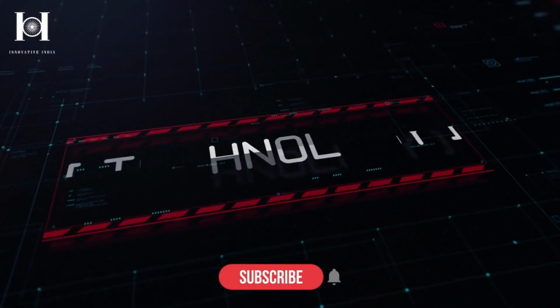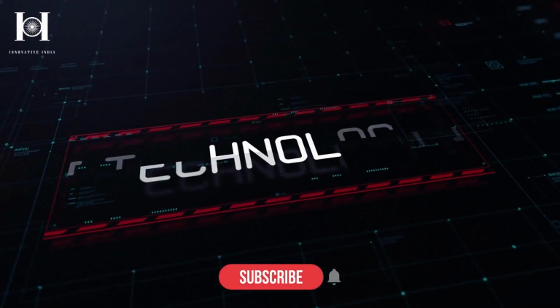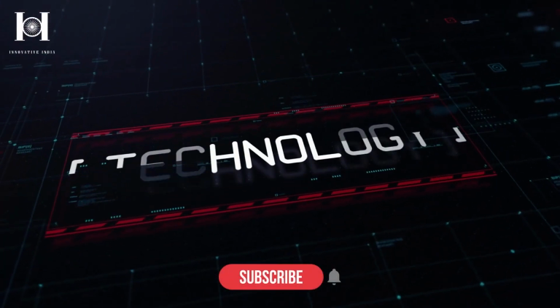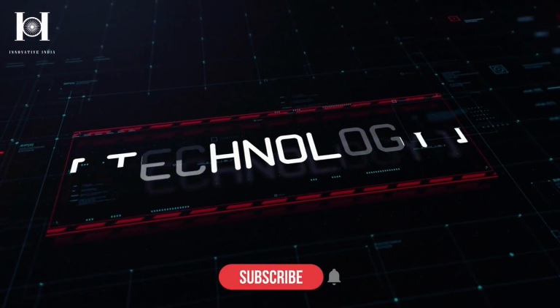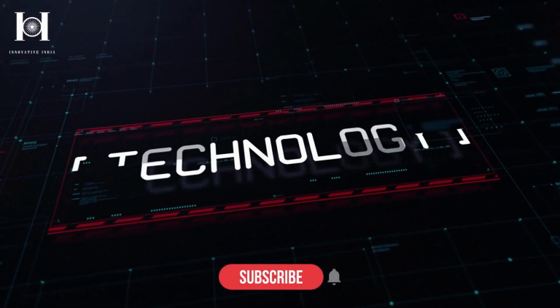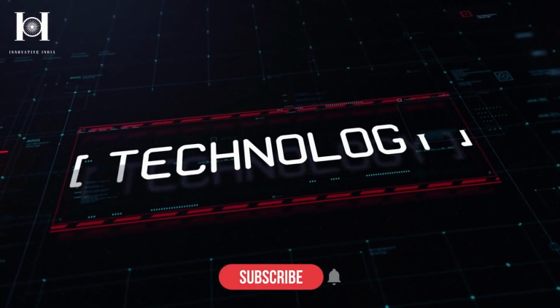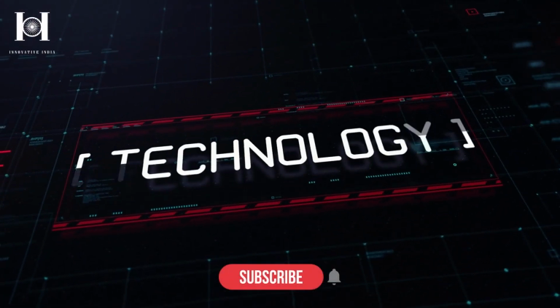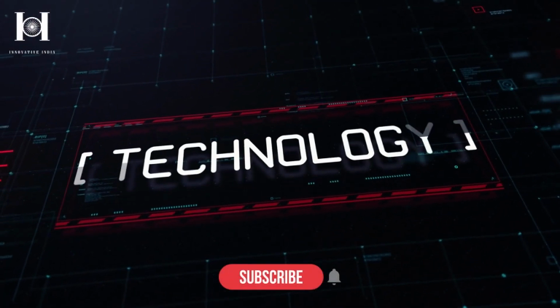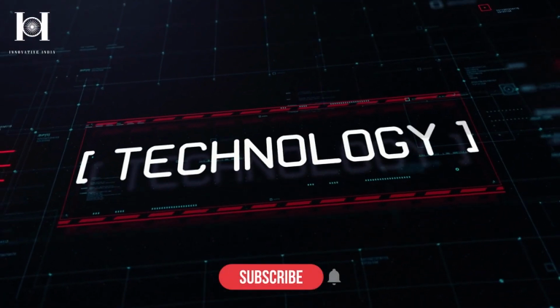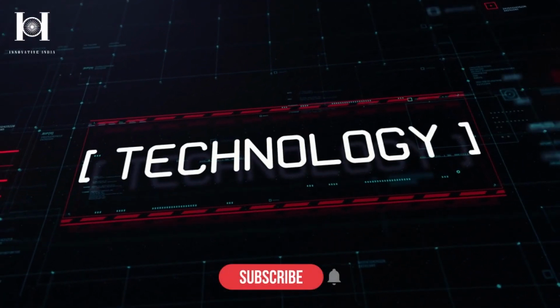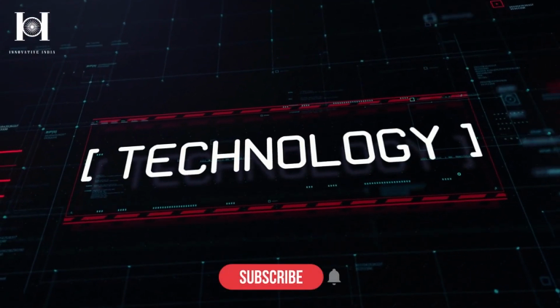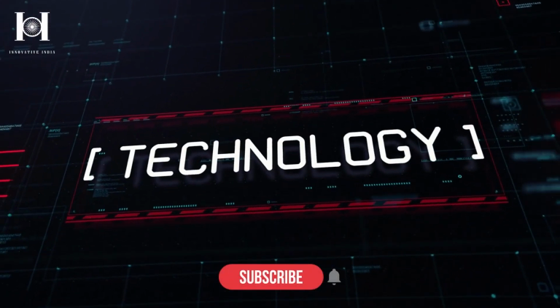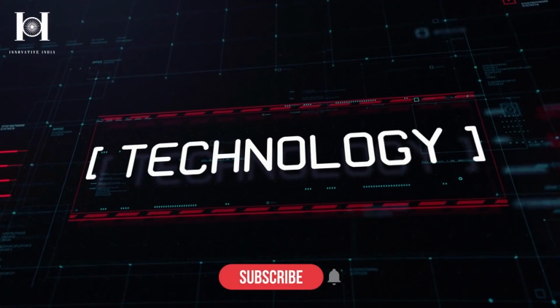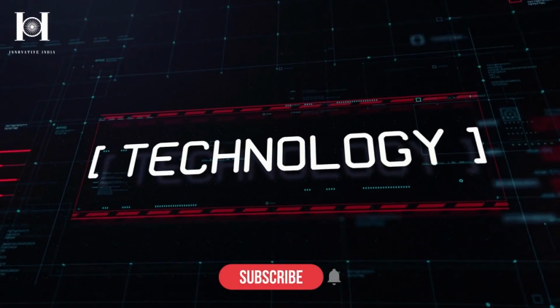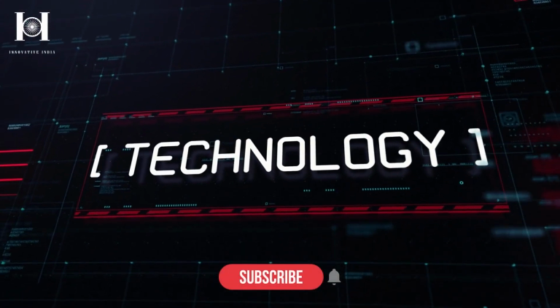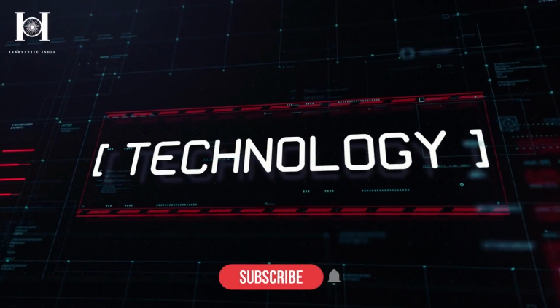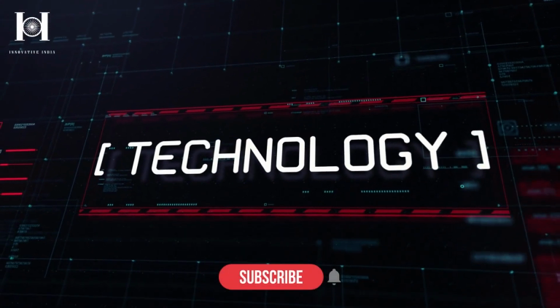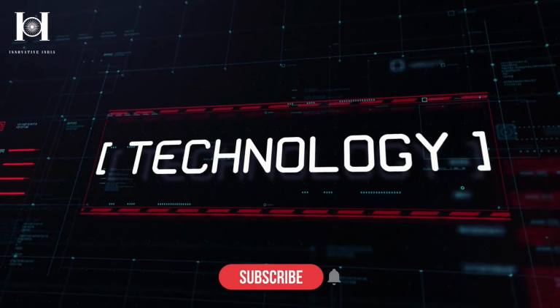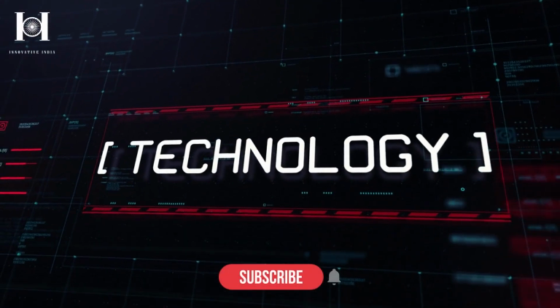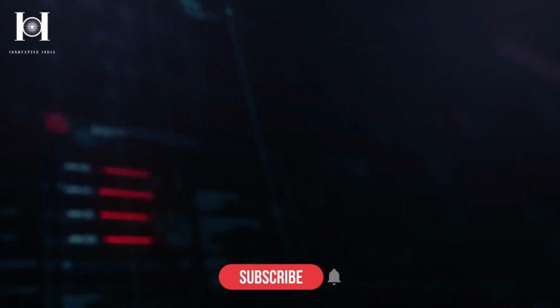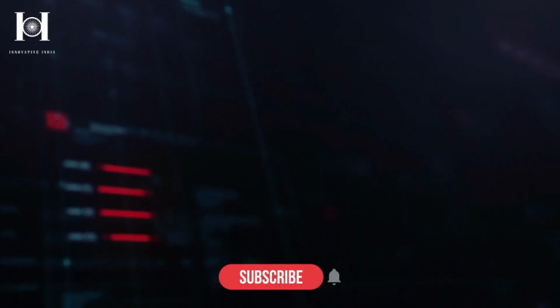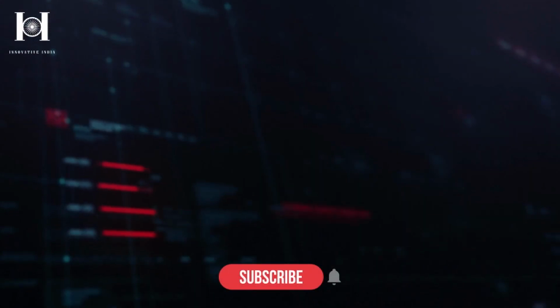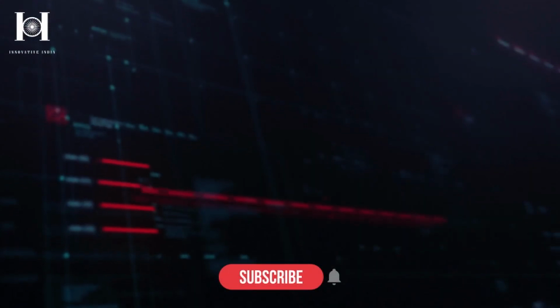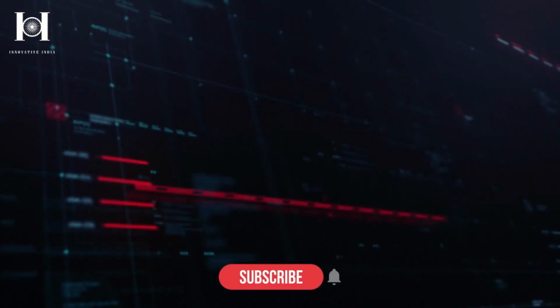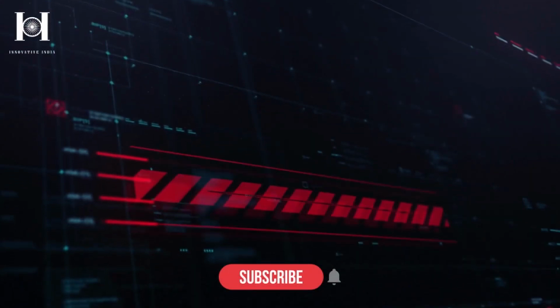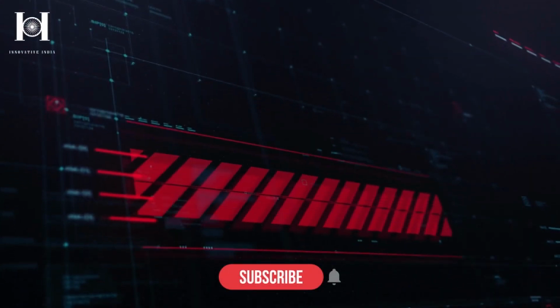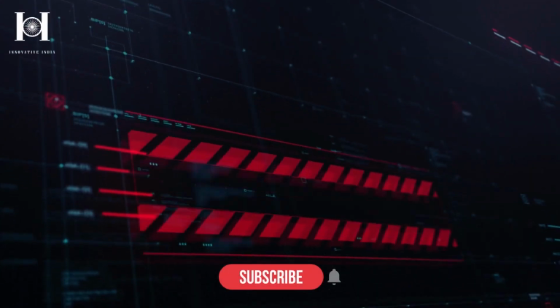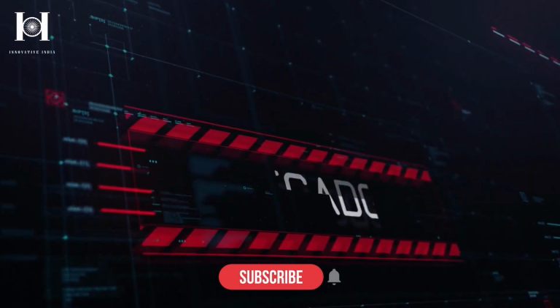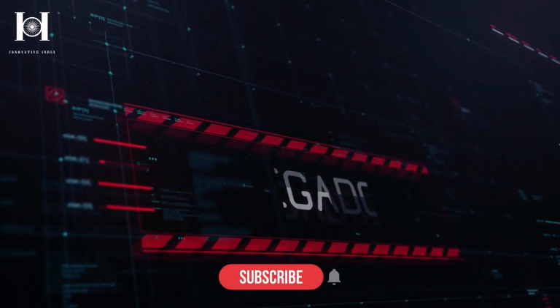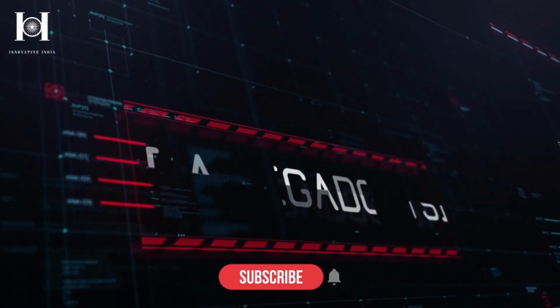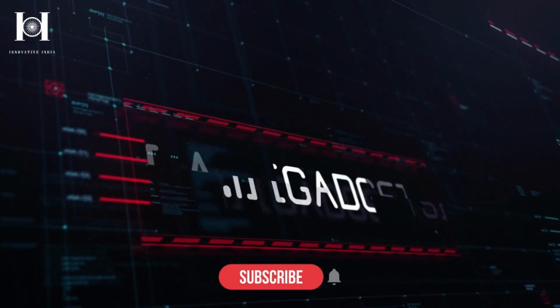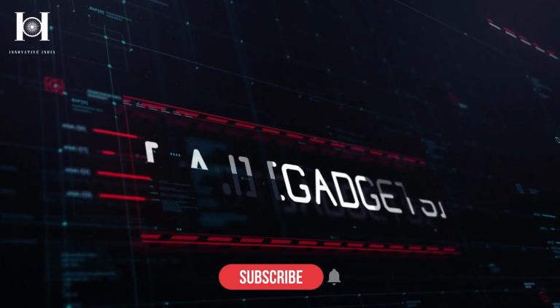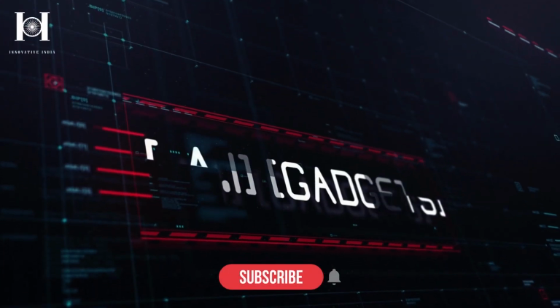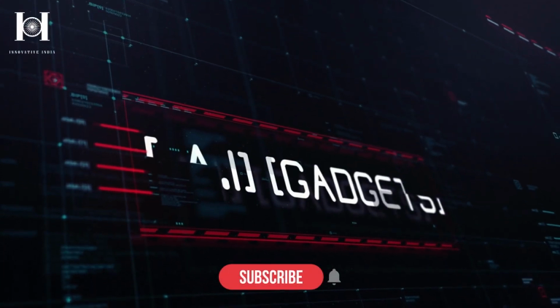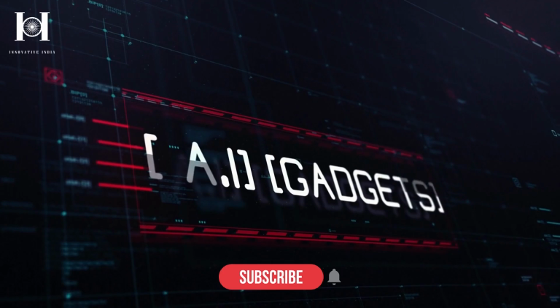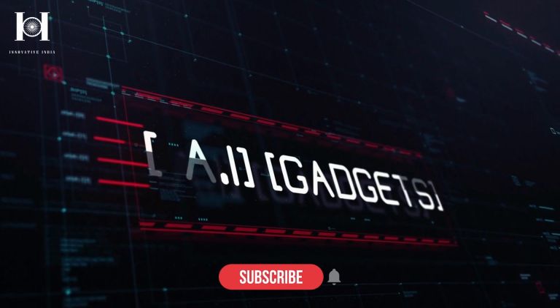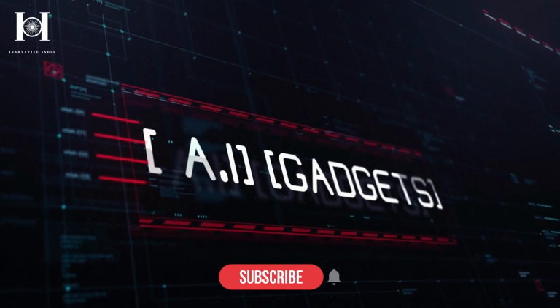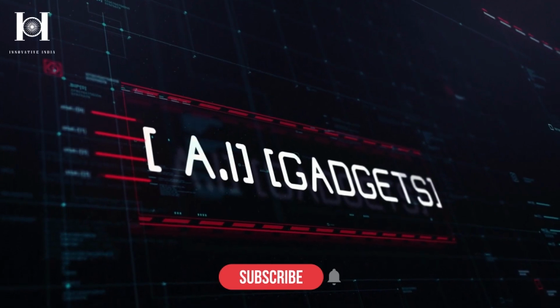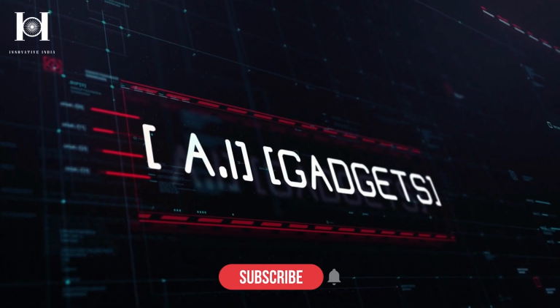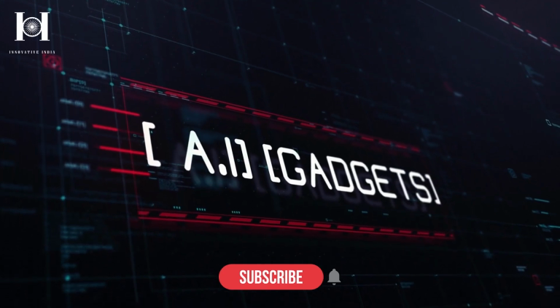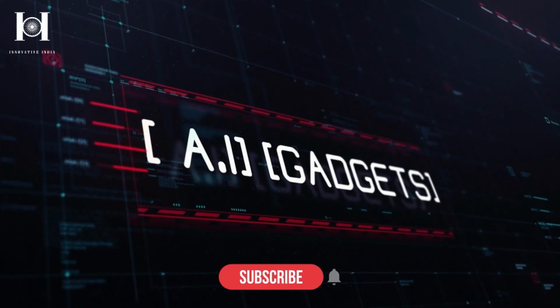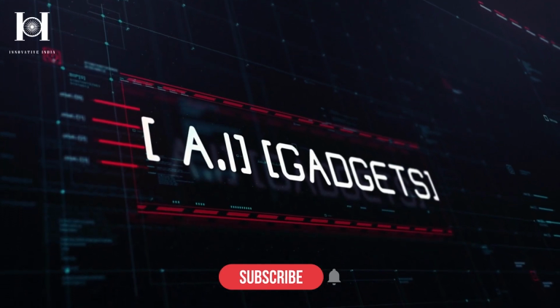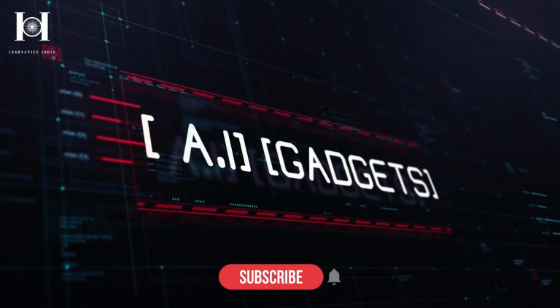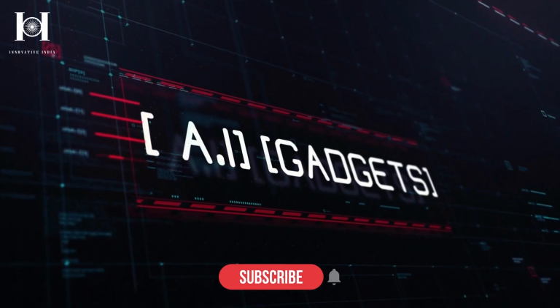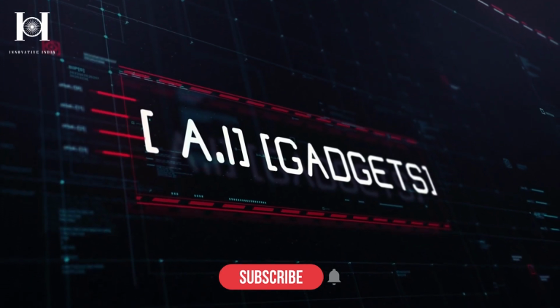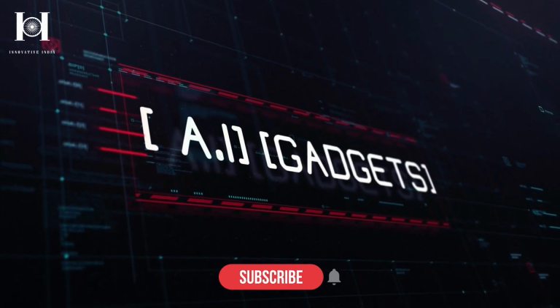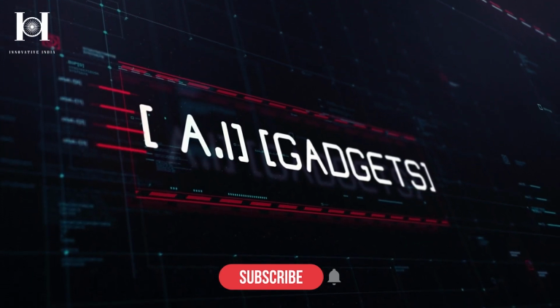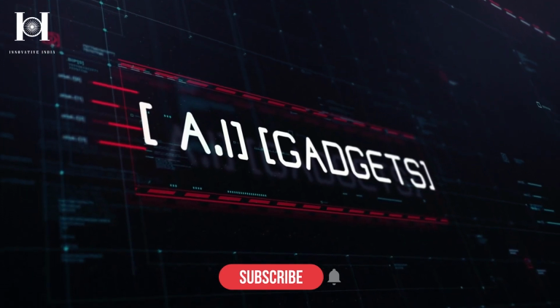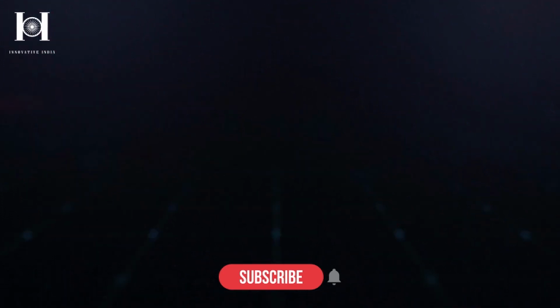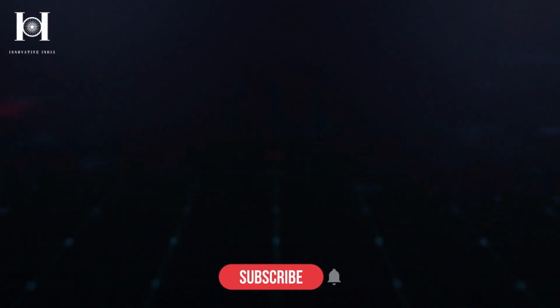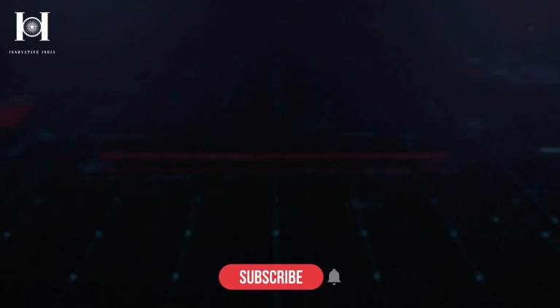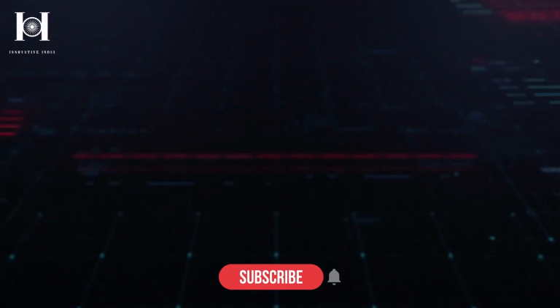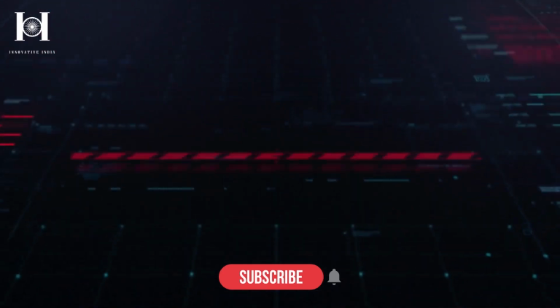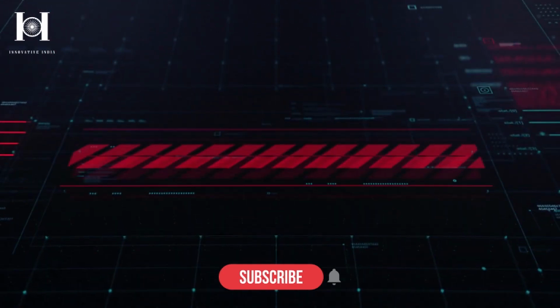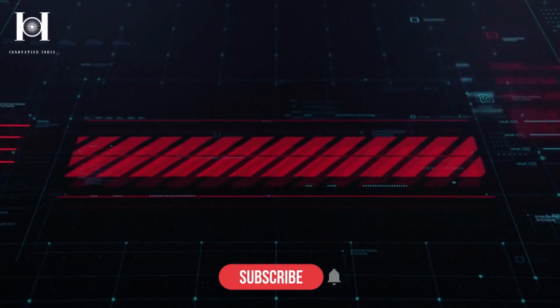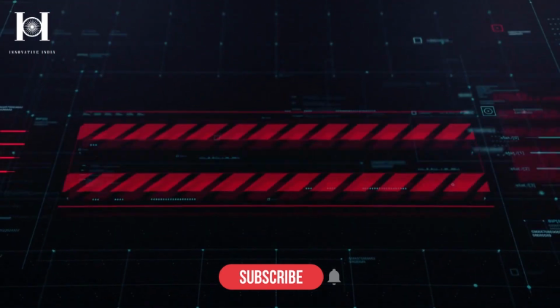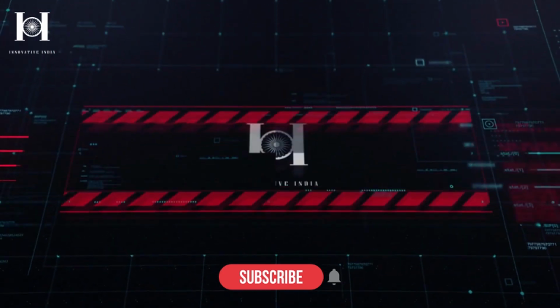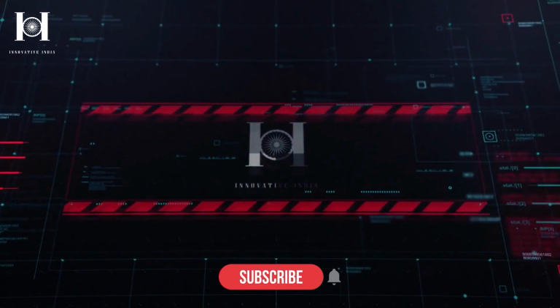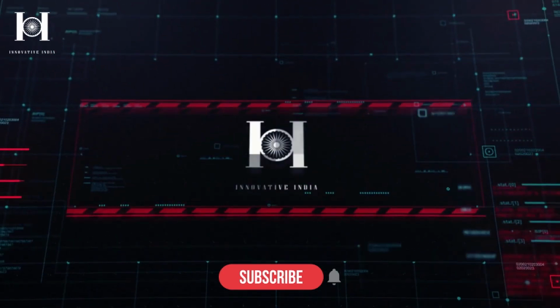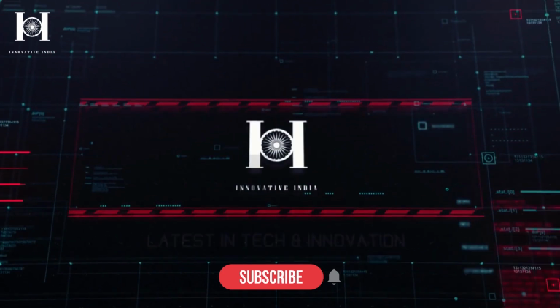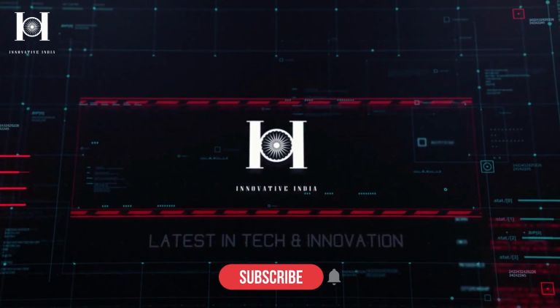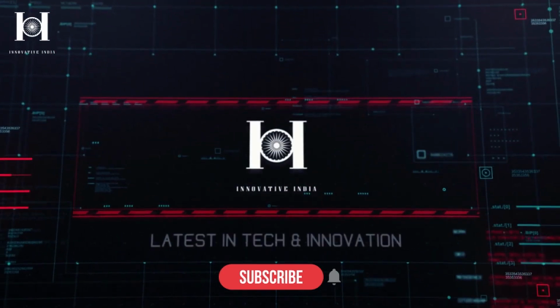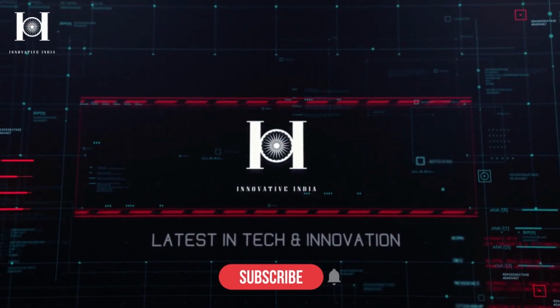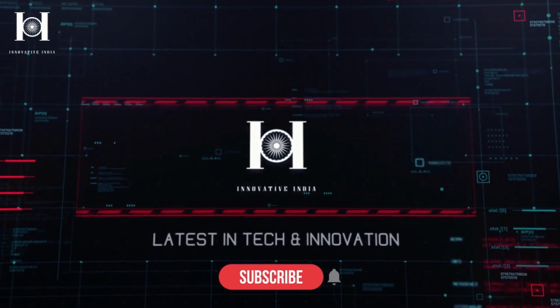For more awesome reviews, don't forget to subscribe to our channel and hit the bell icon so you don't miss any of the updates. Until next time!